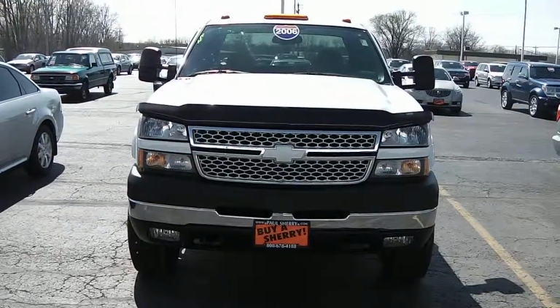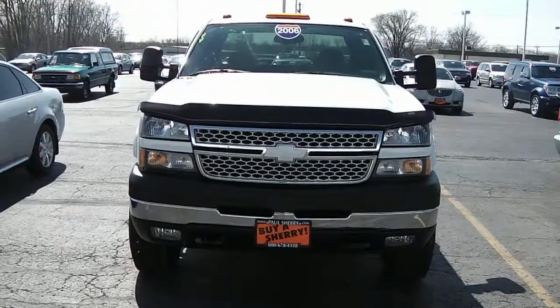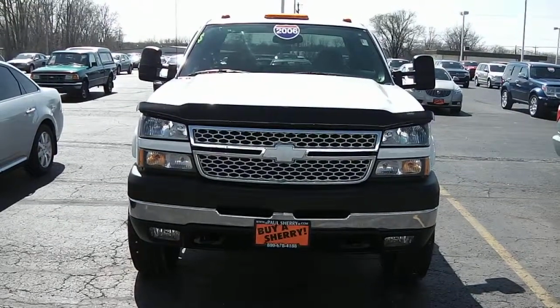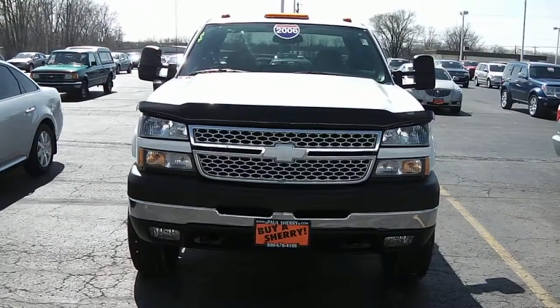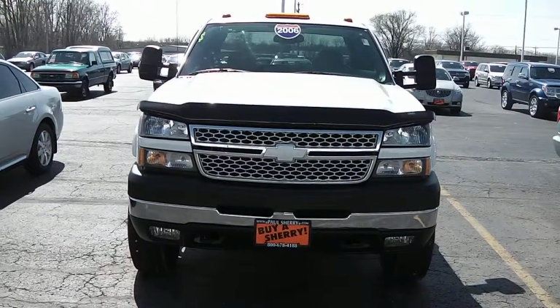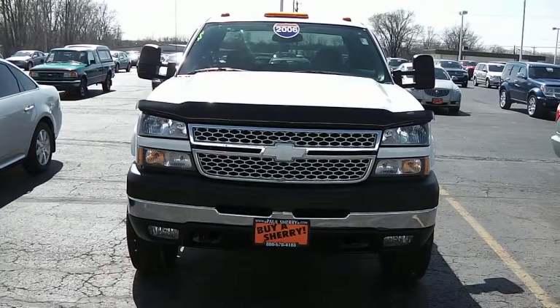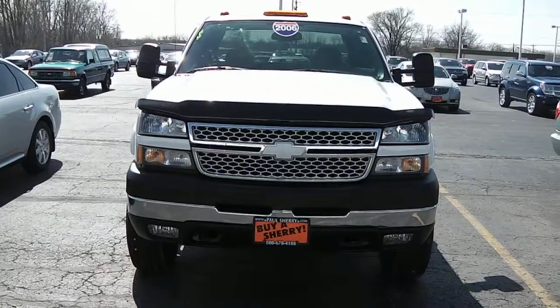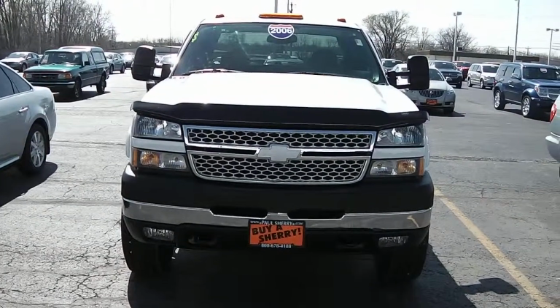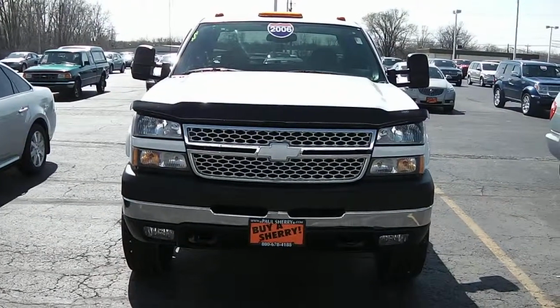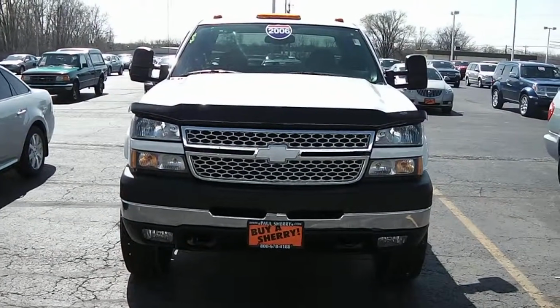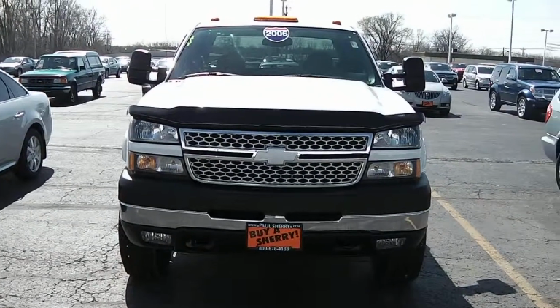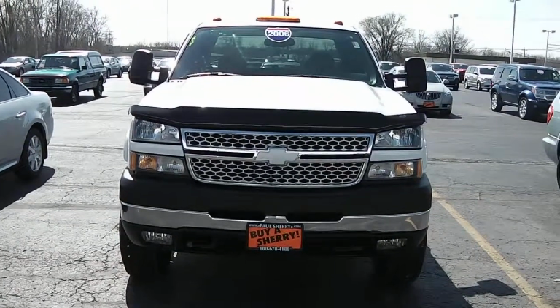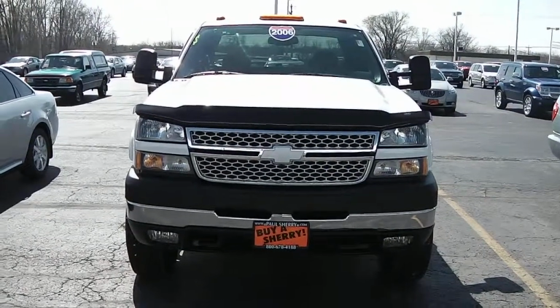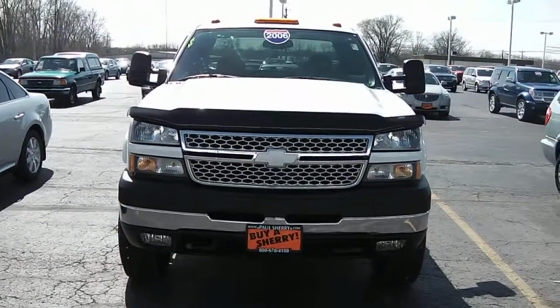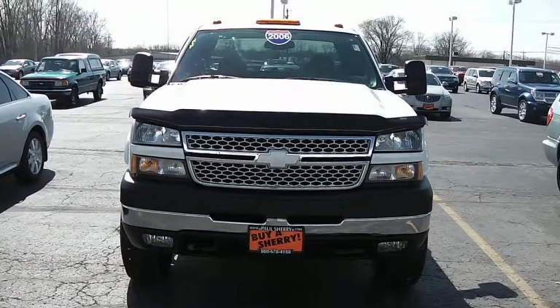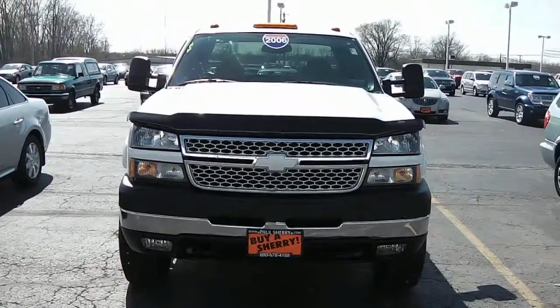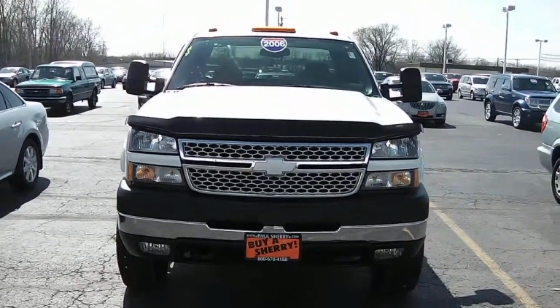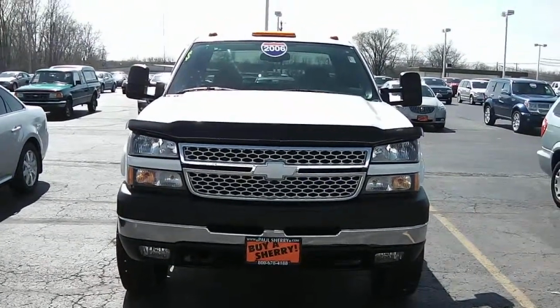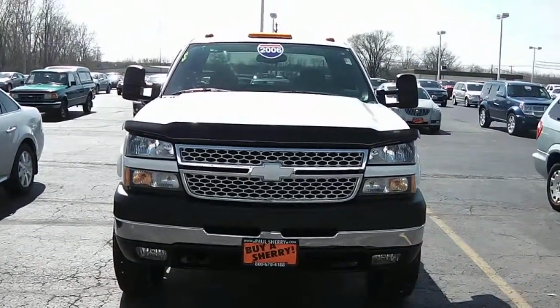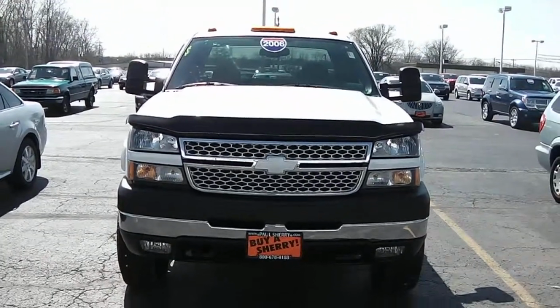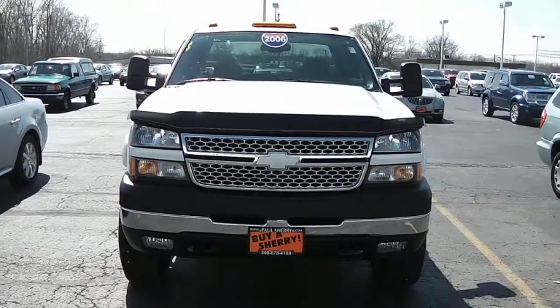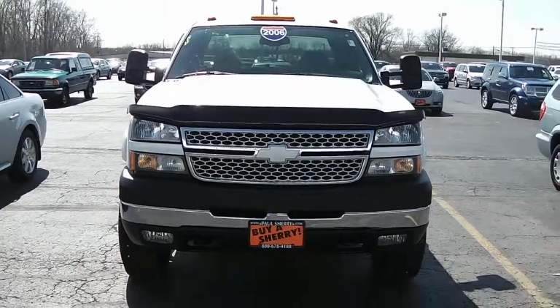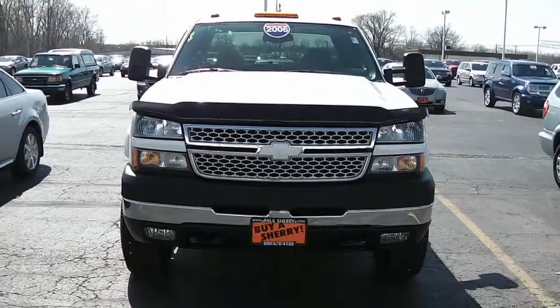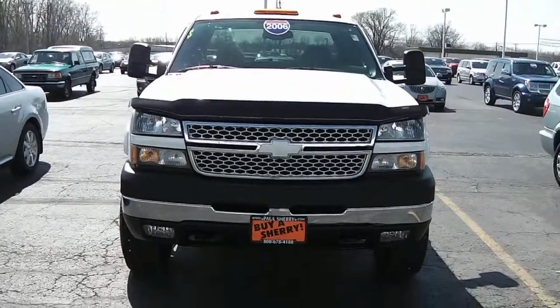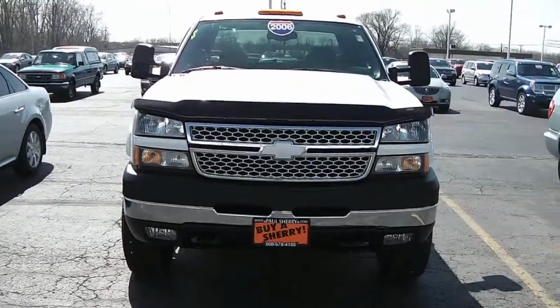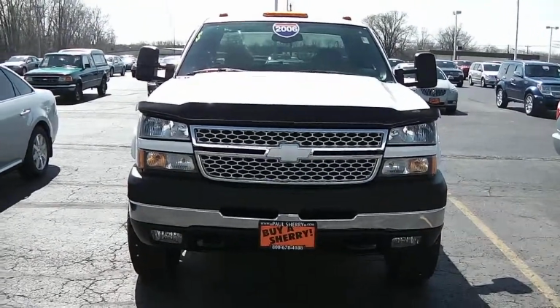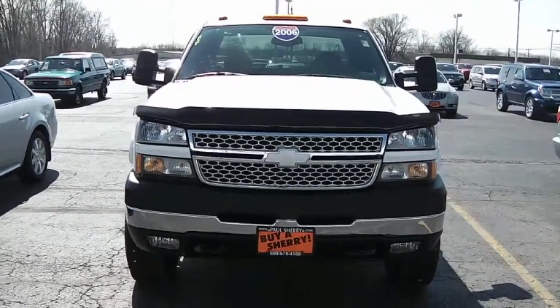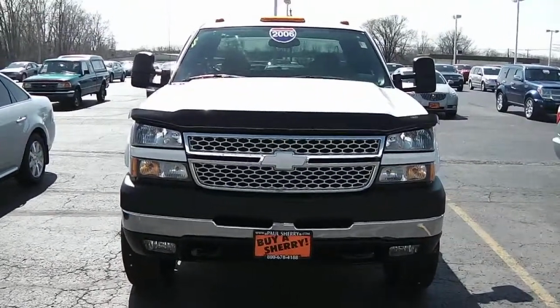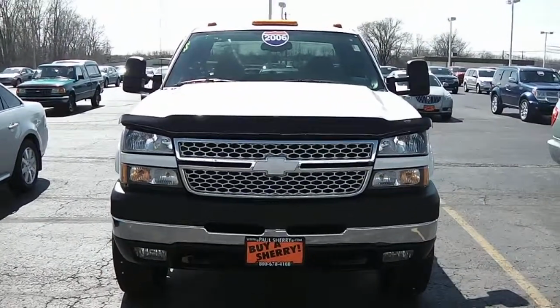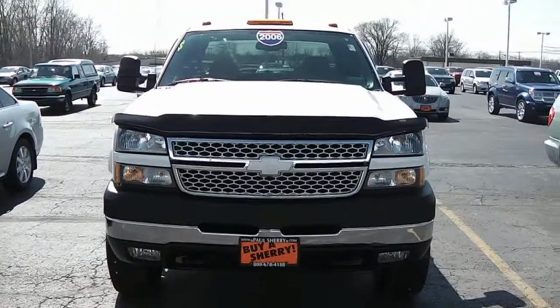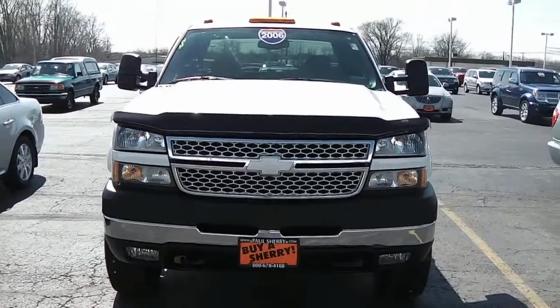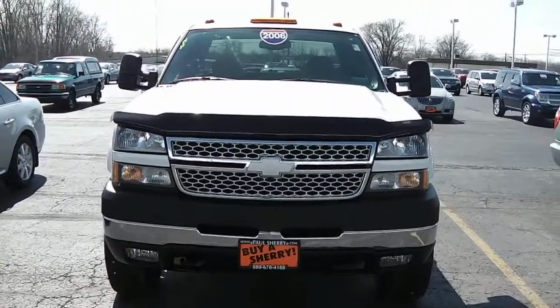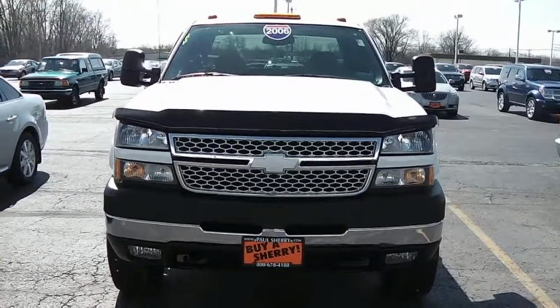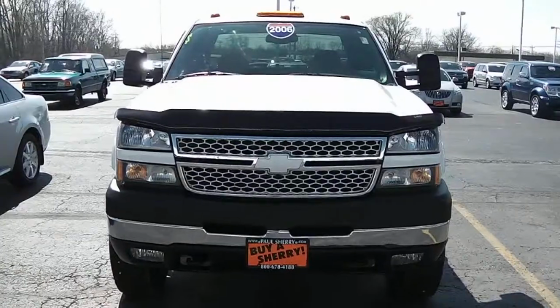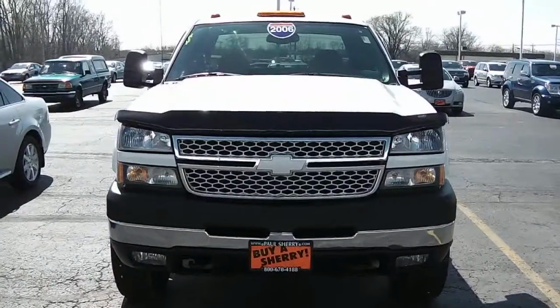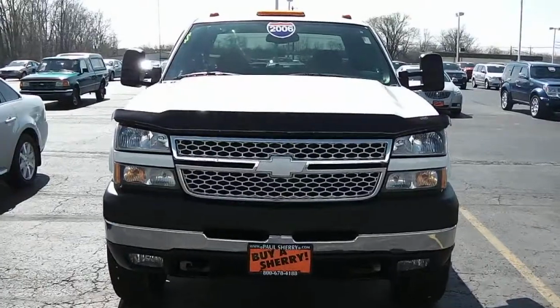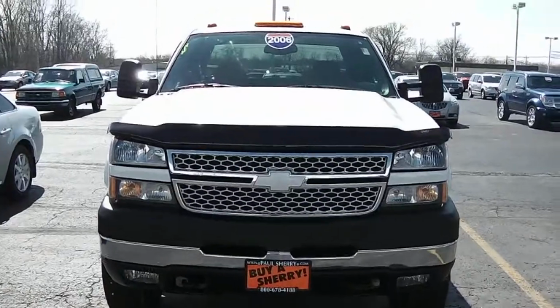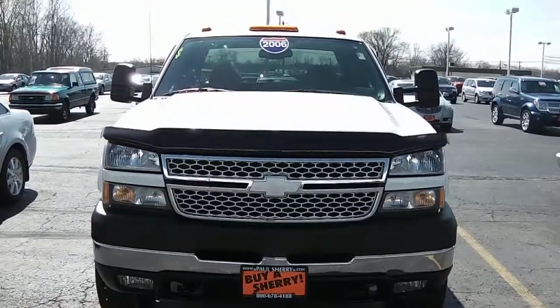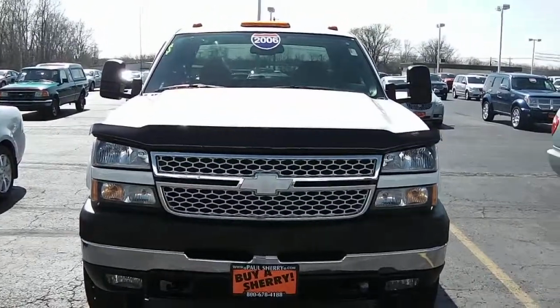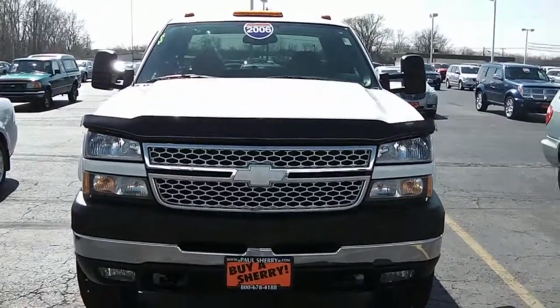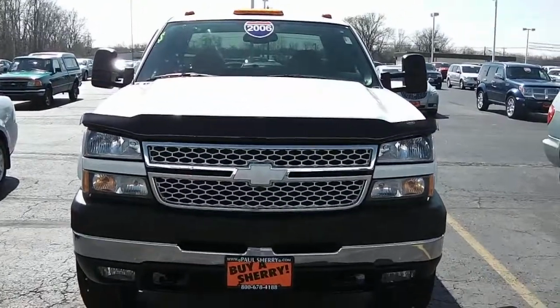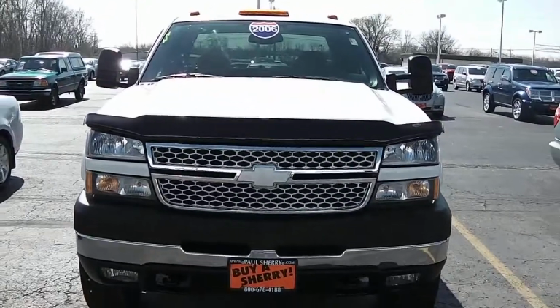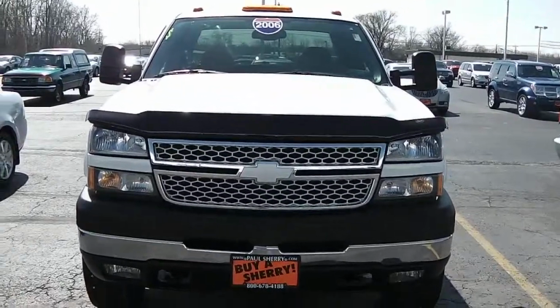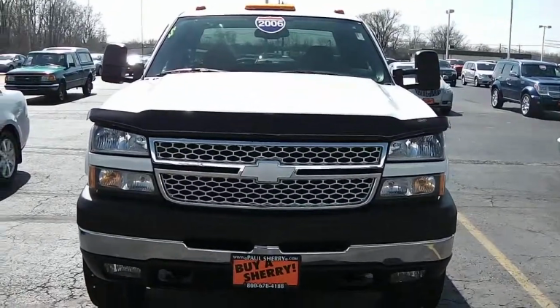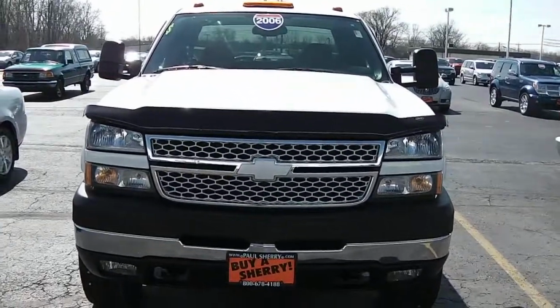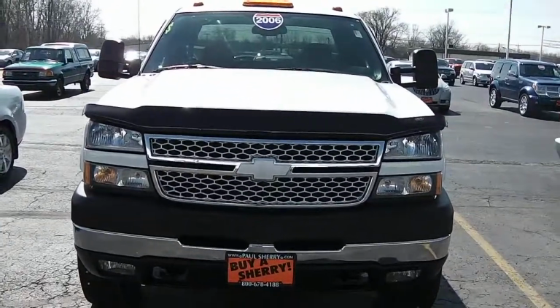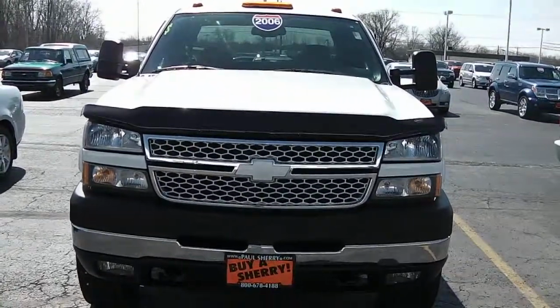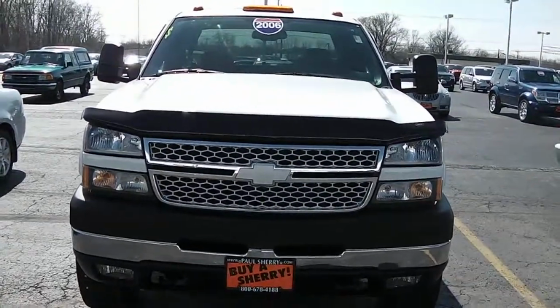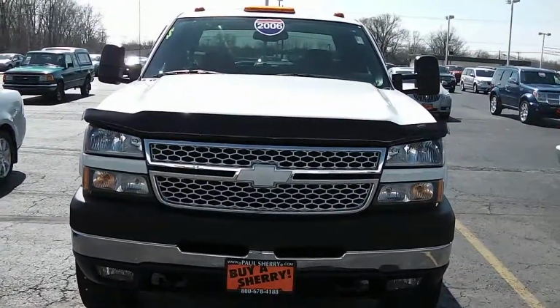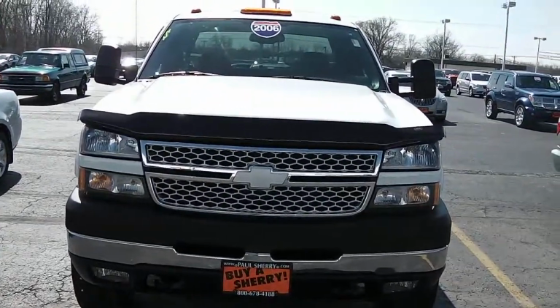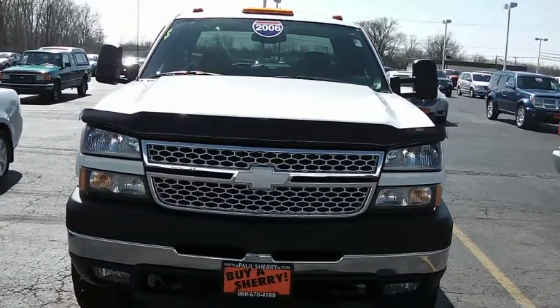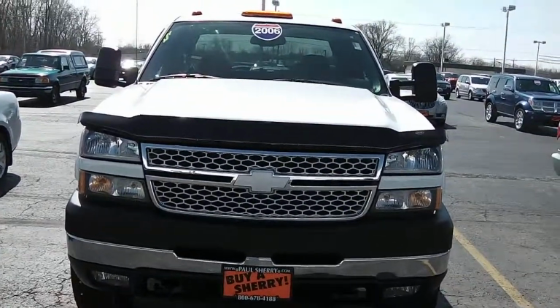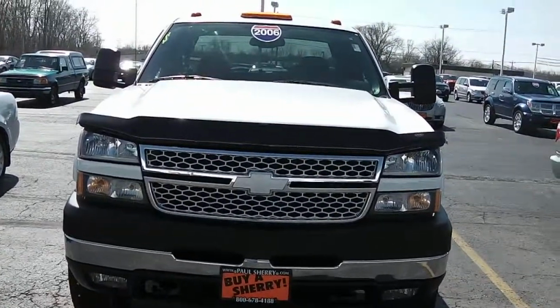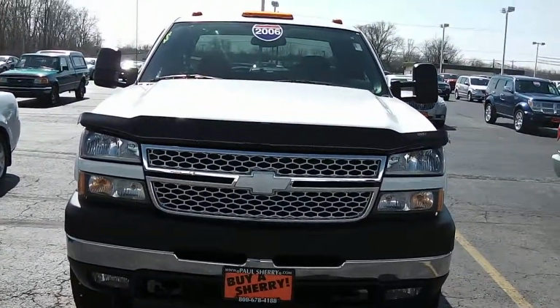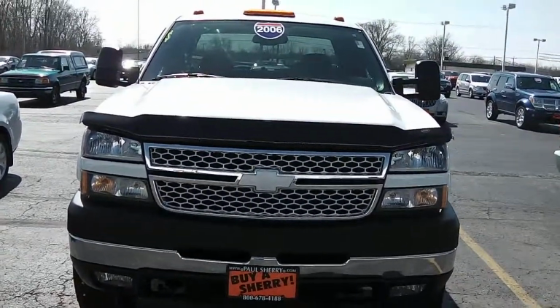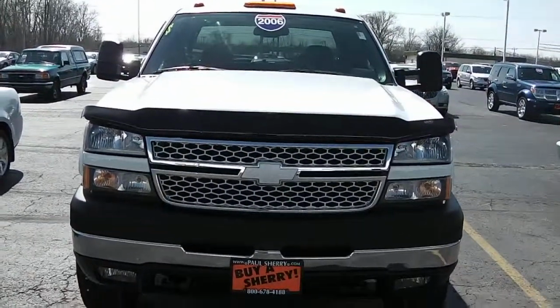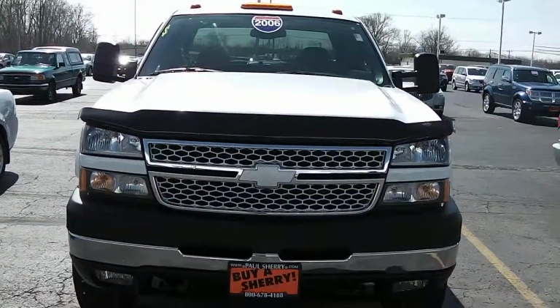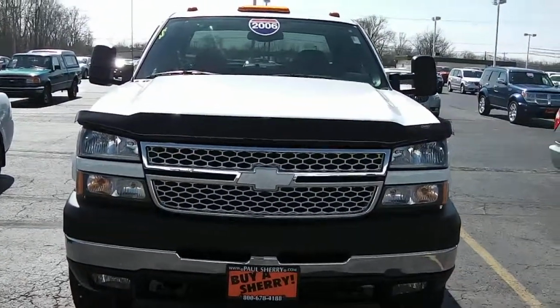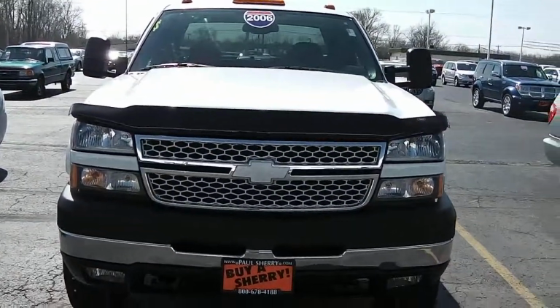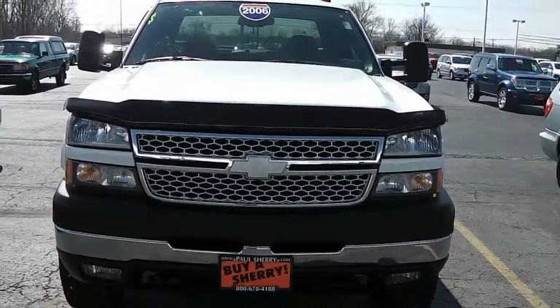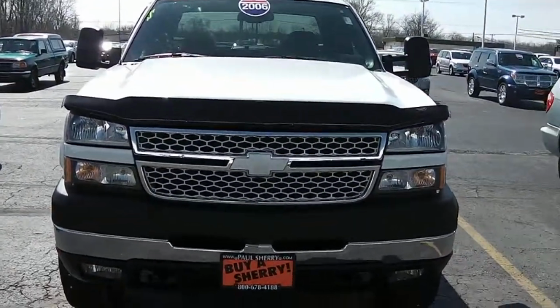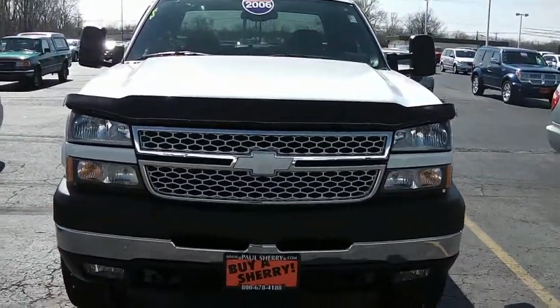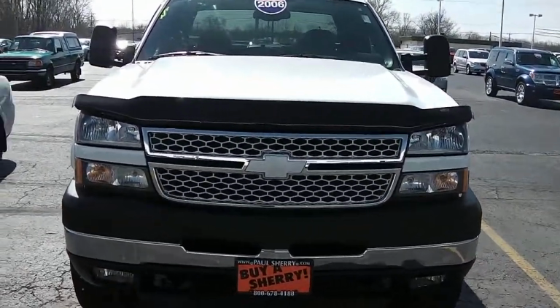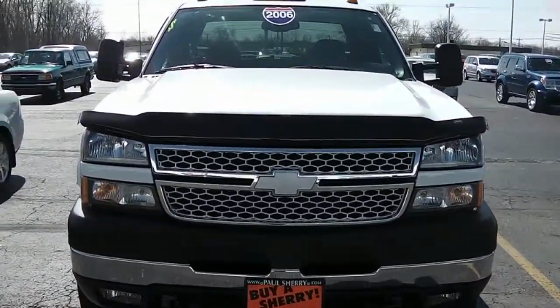Zach Smith with you here at Paul Sherry's in Piqua, Ohio. Here we're looking at a 2006 Chevrolet Silverado. This is a 2500 HD.